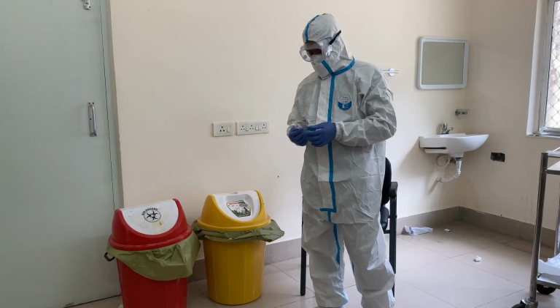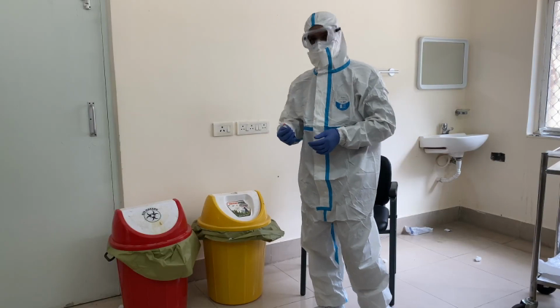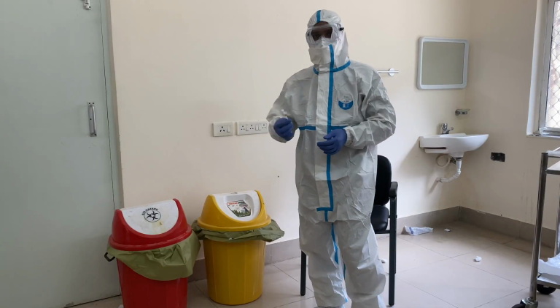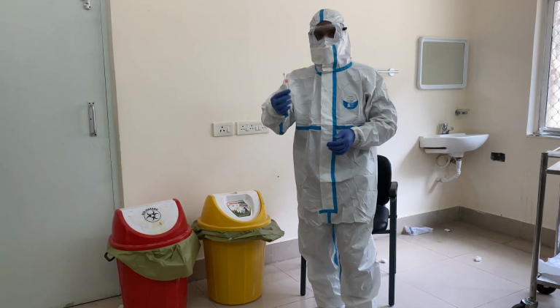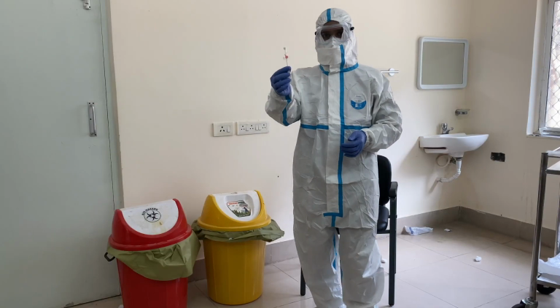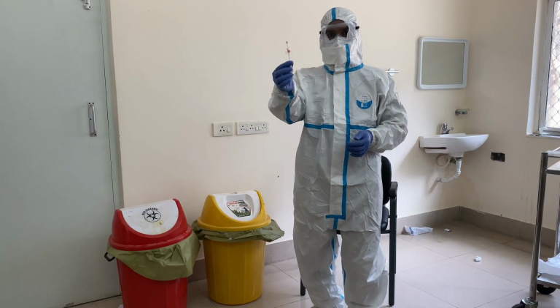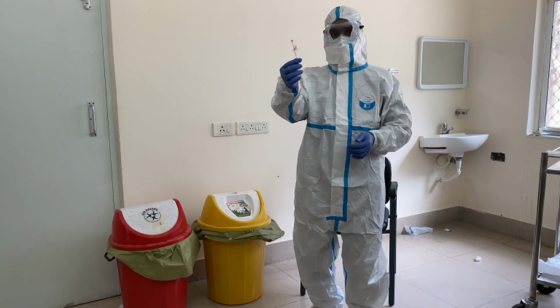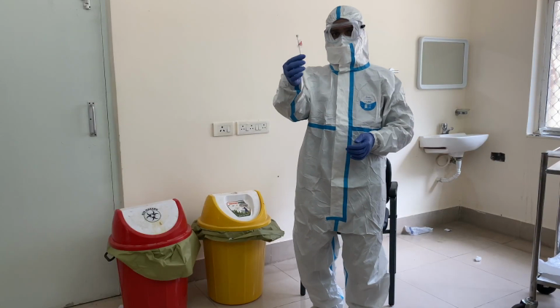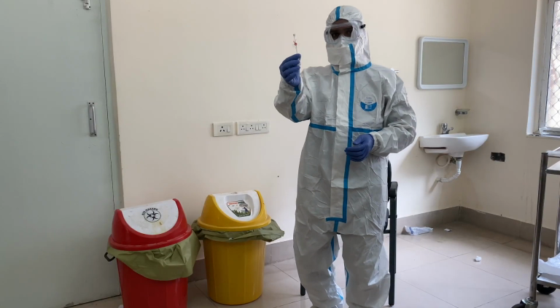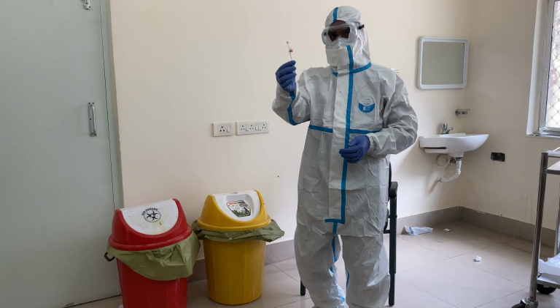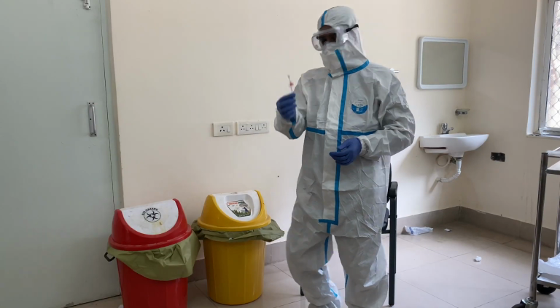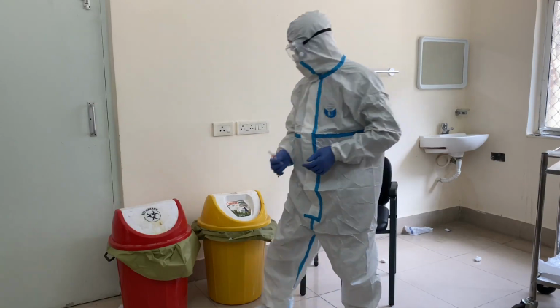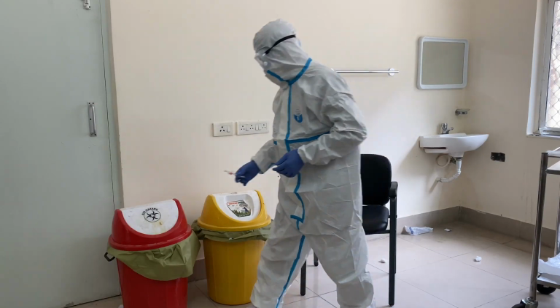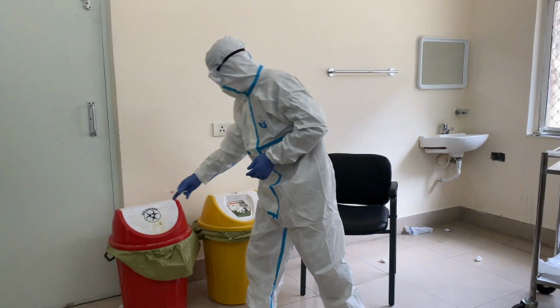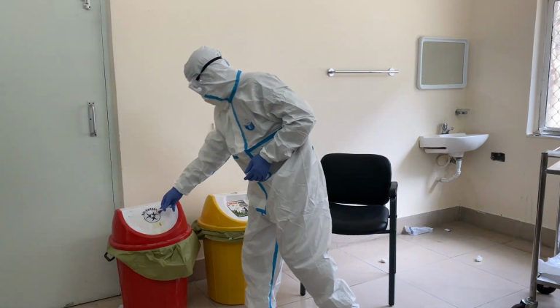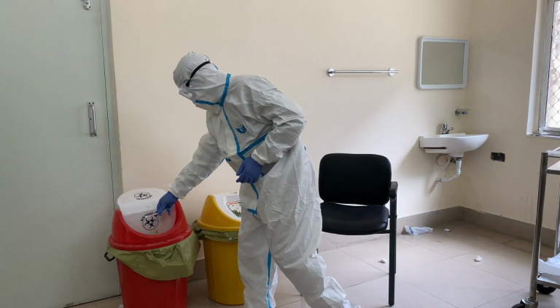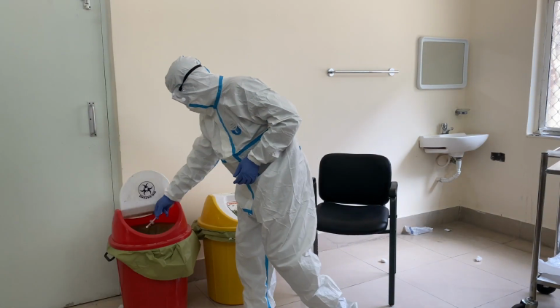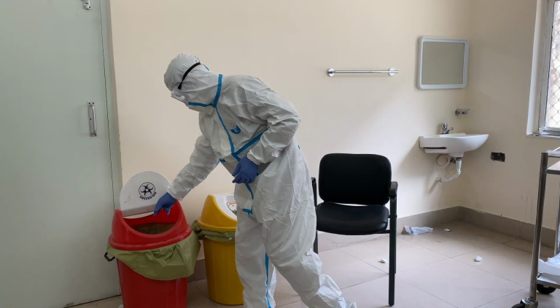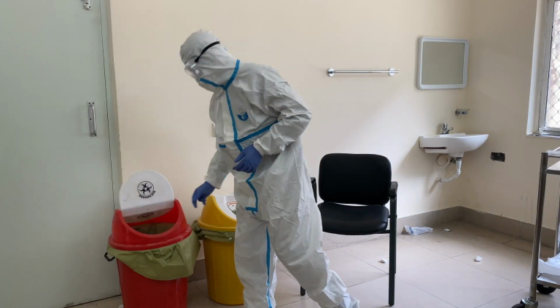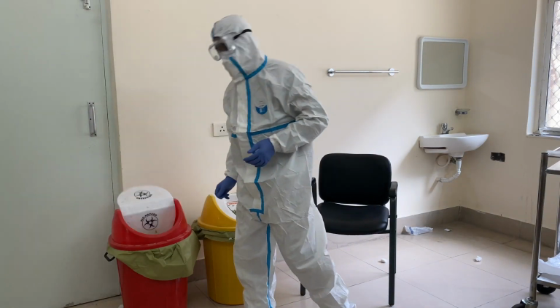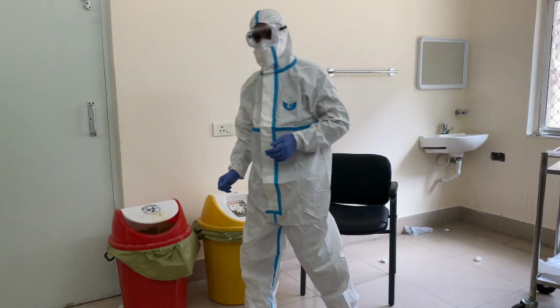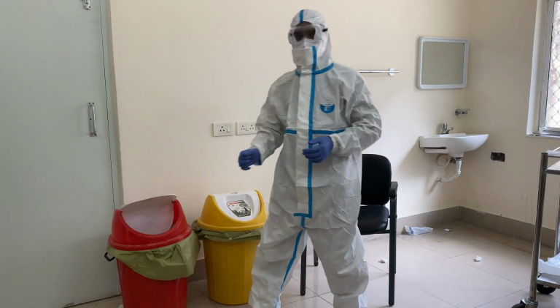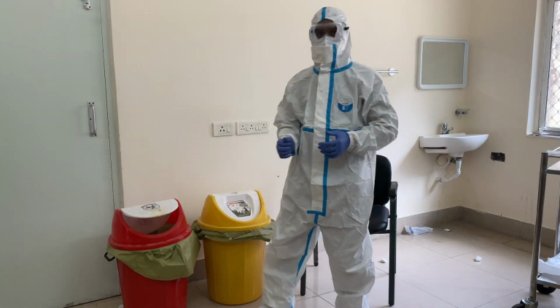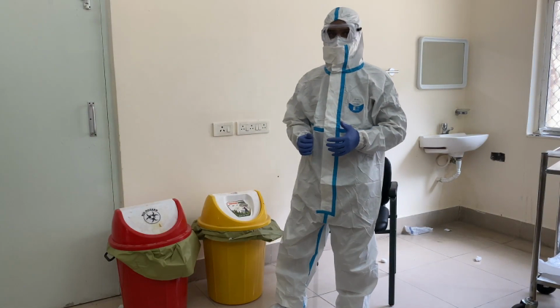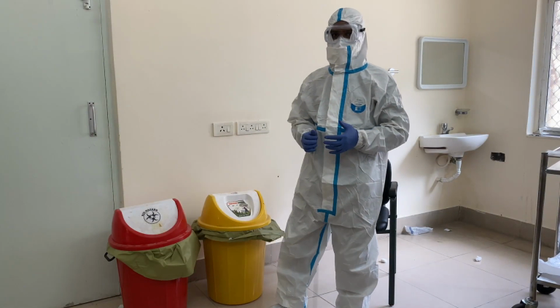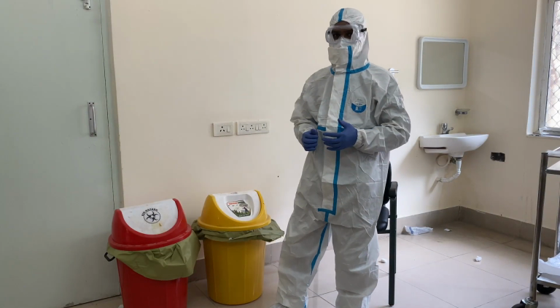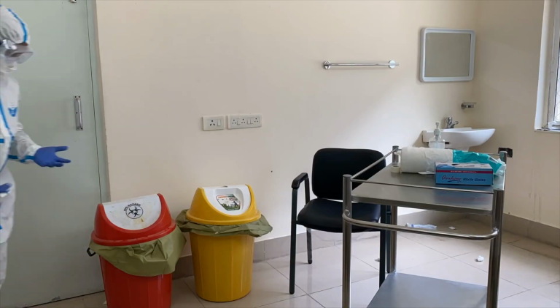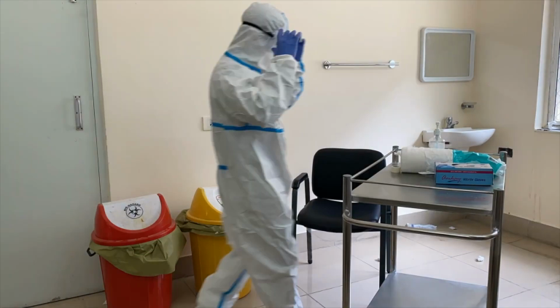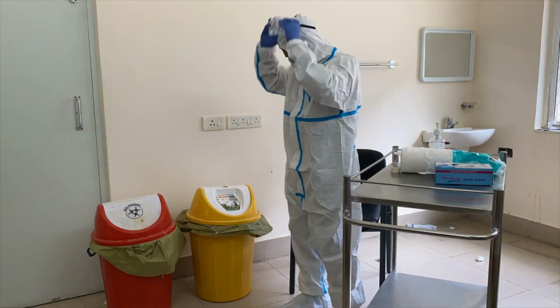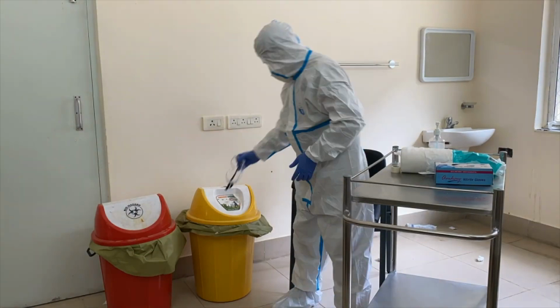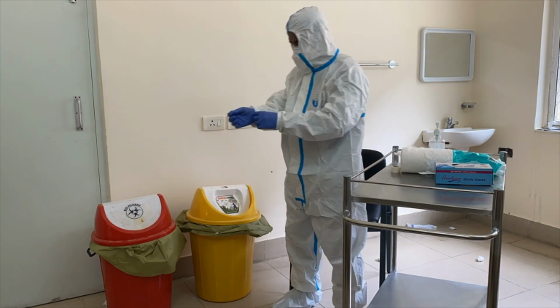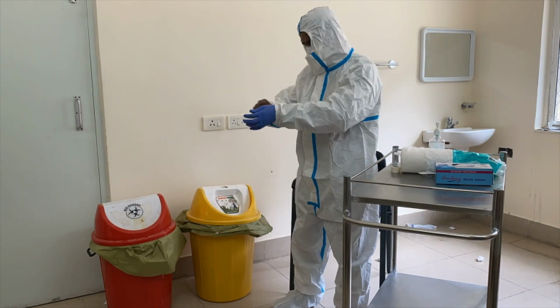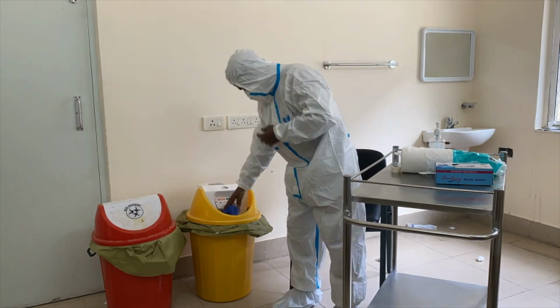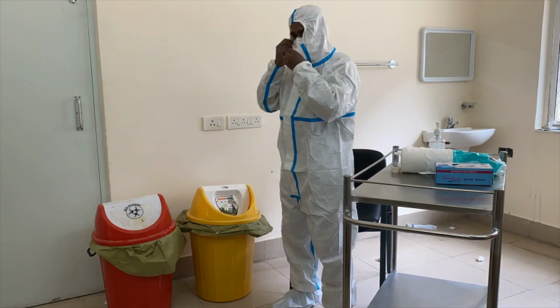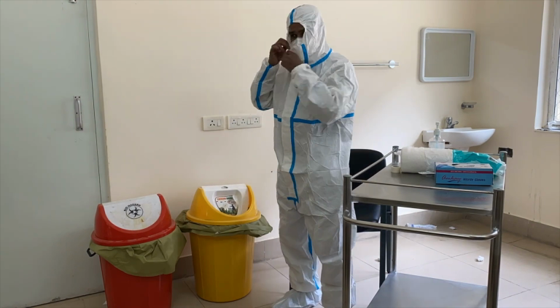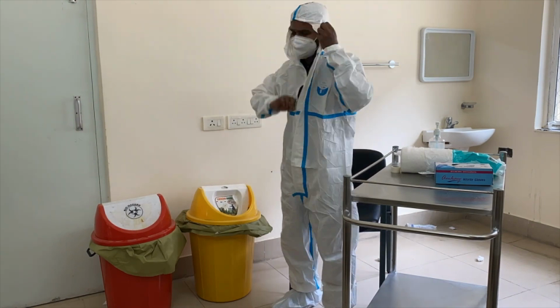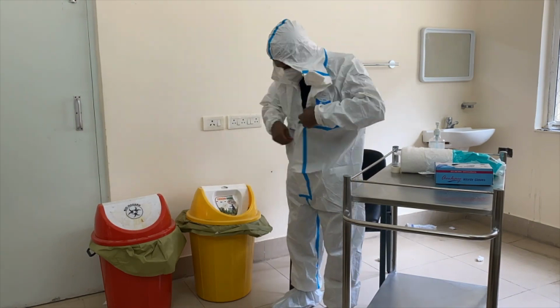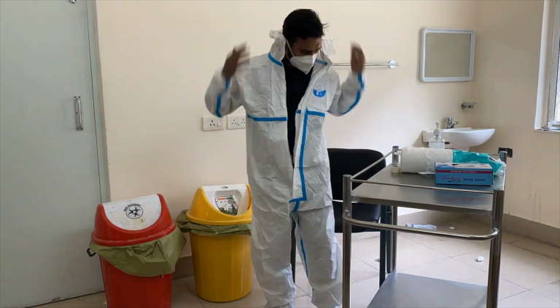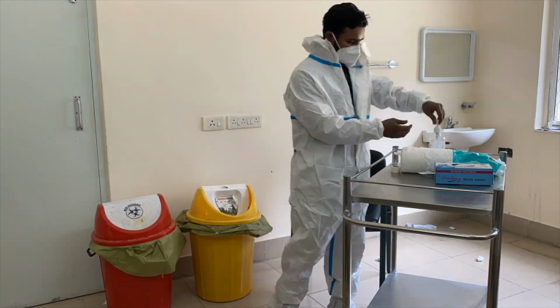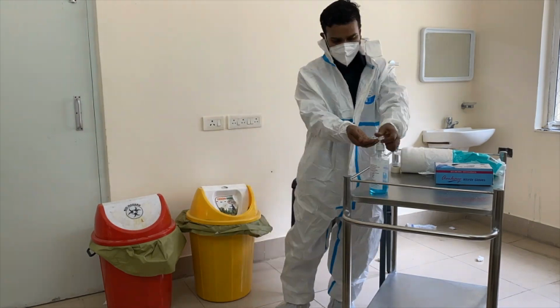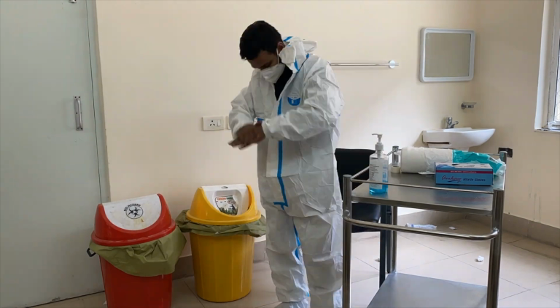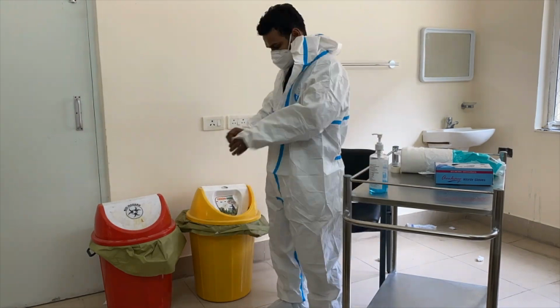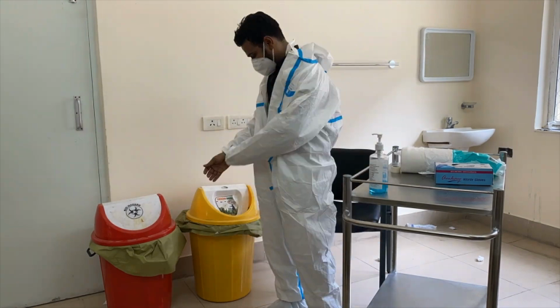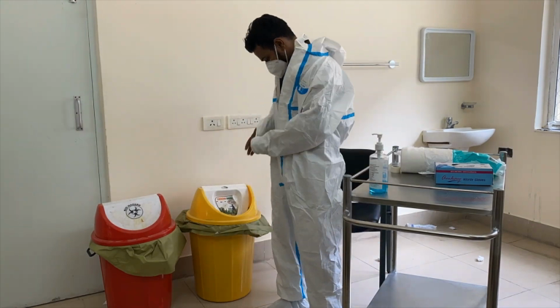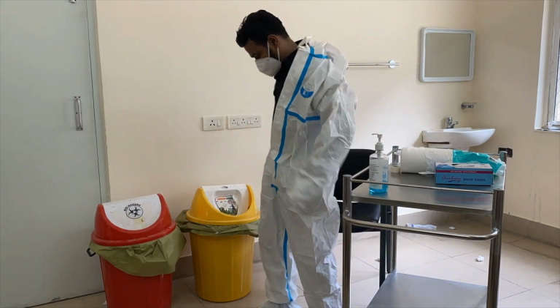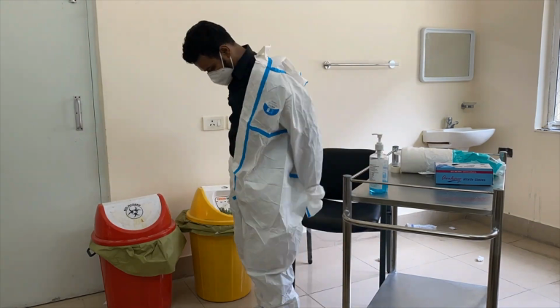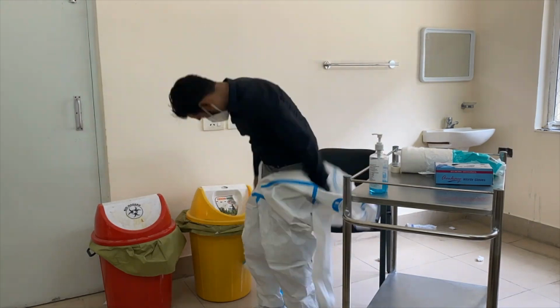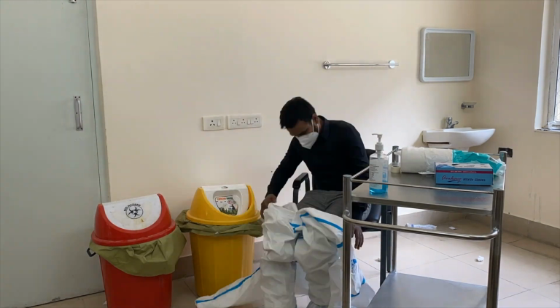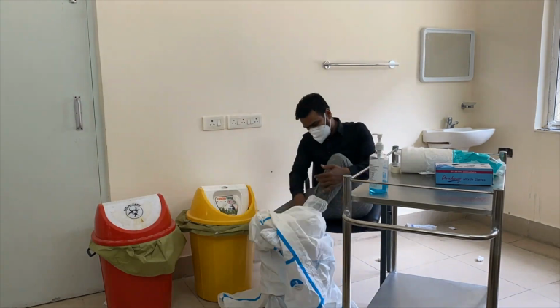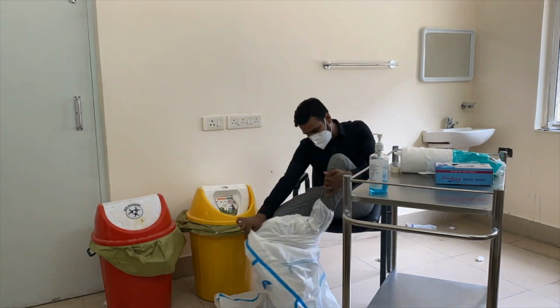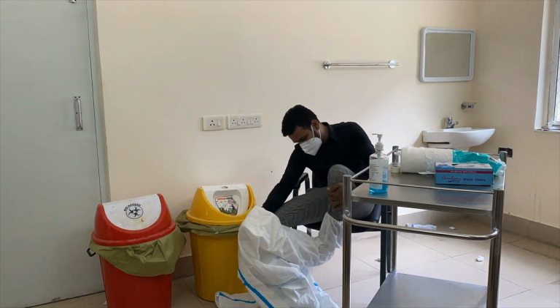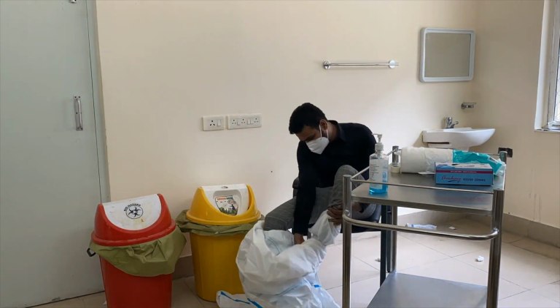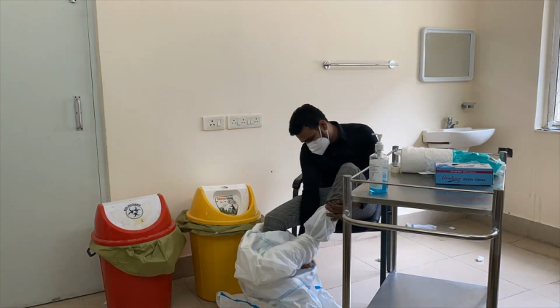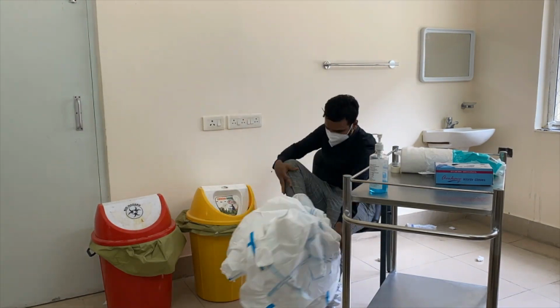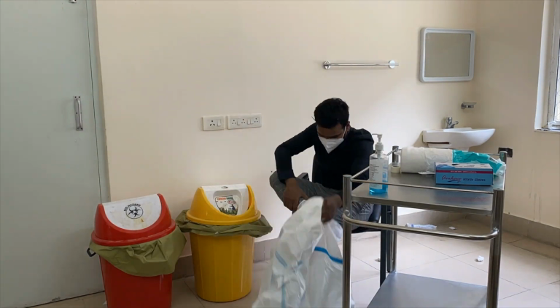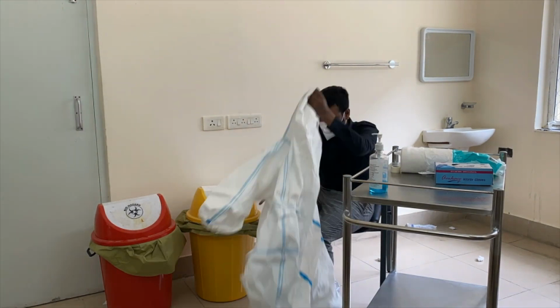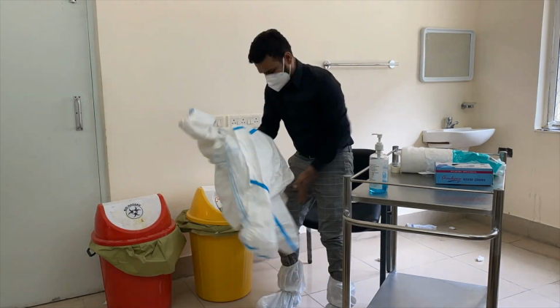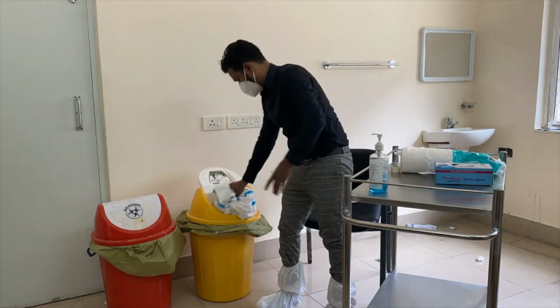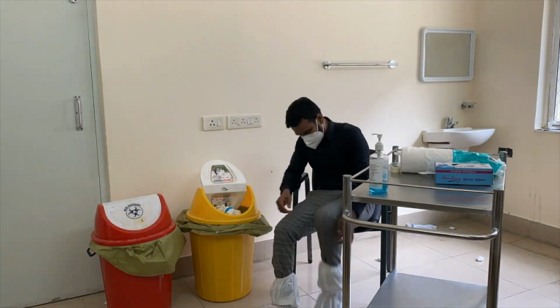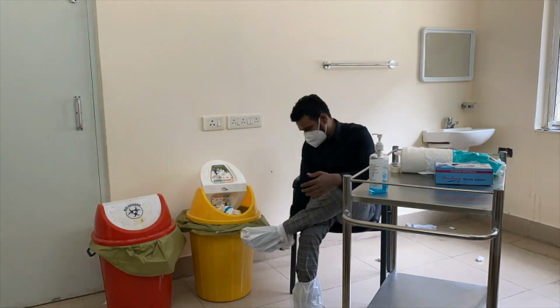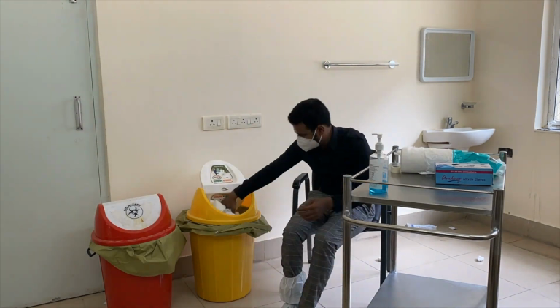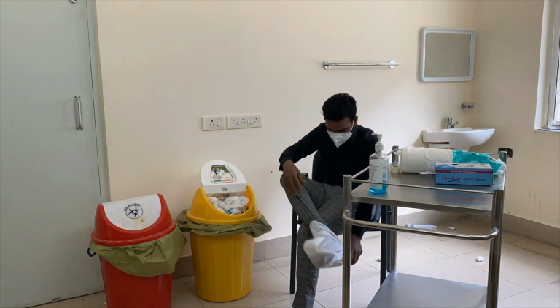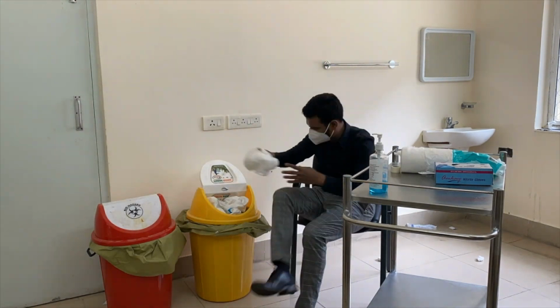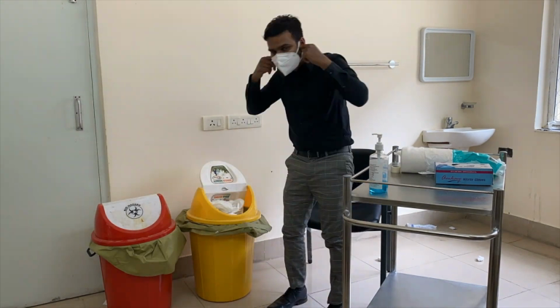After the procedure, the consumables should be disposed of in the proper color-coded biomedical waste management buckets.